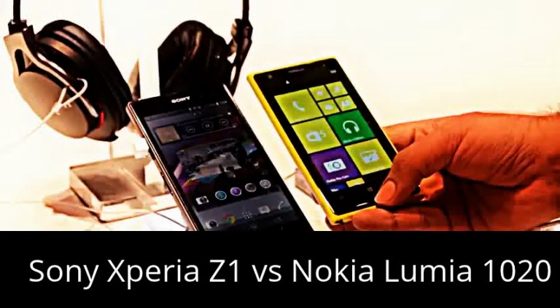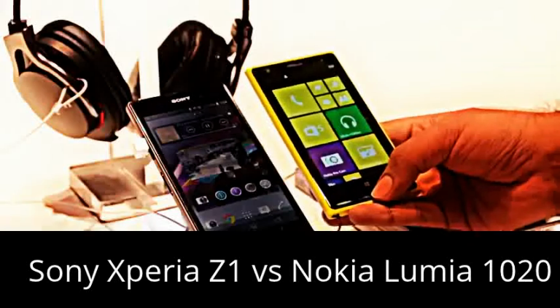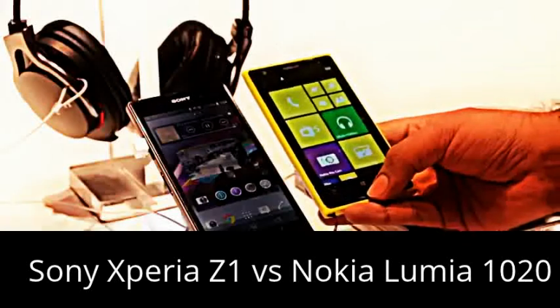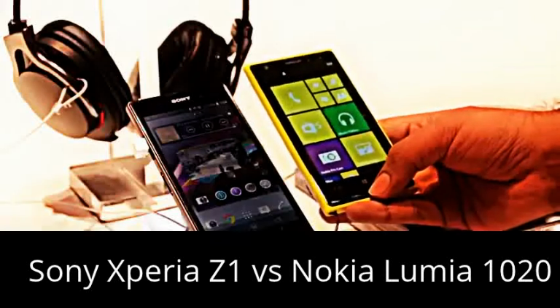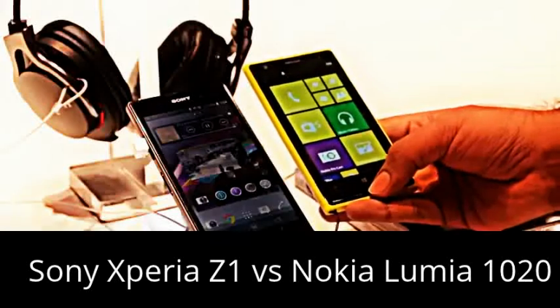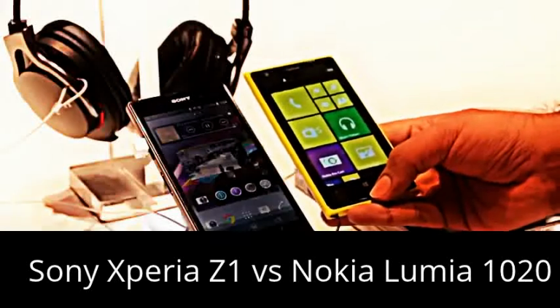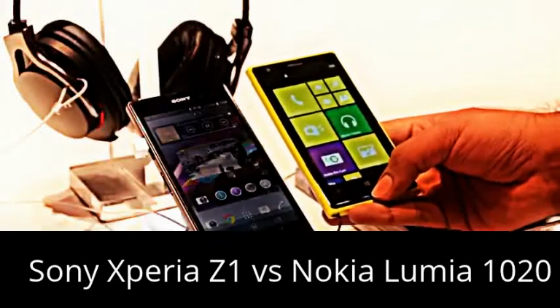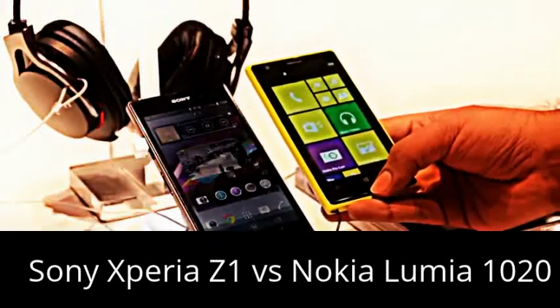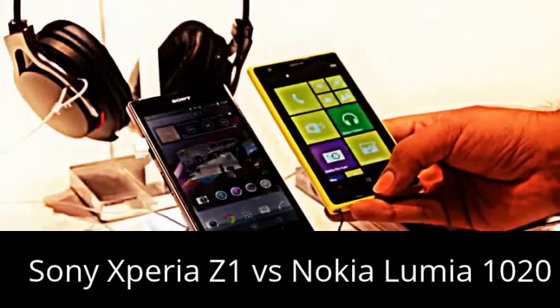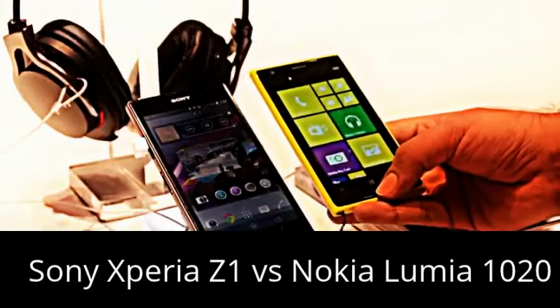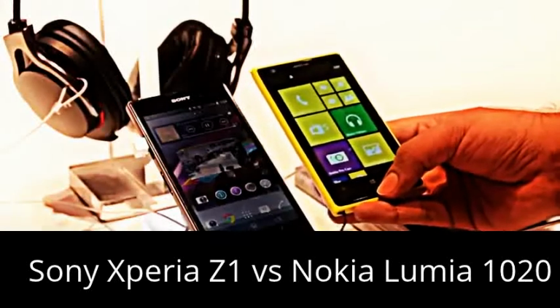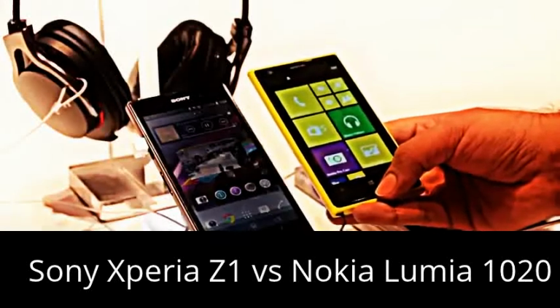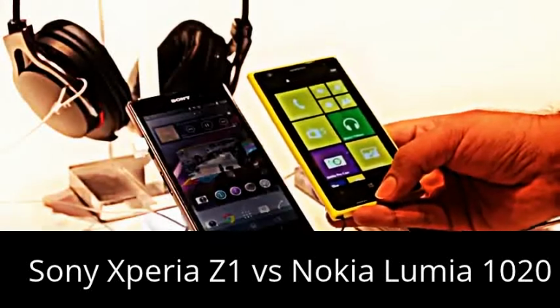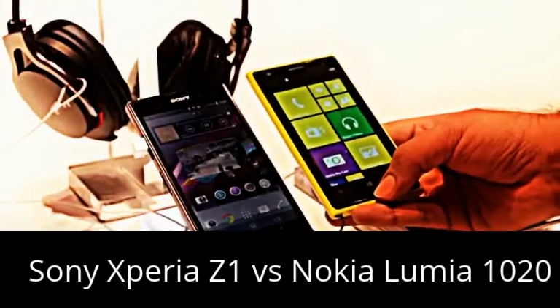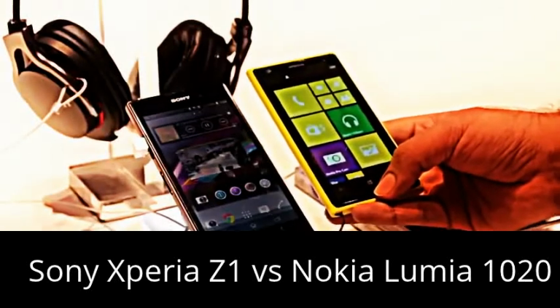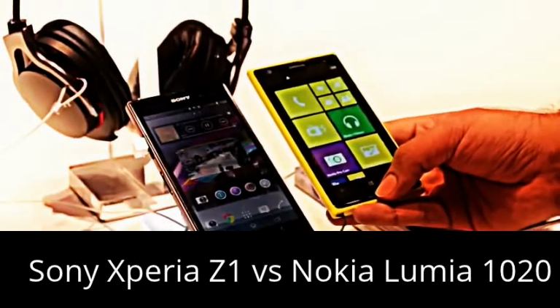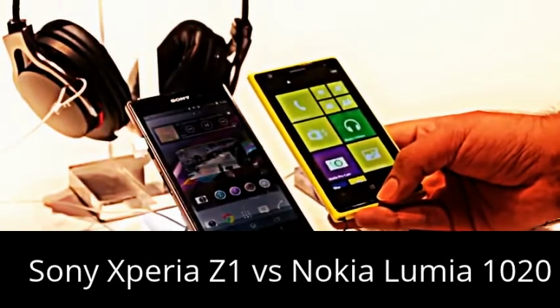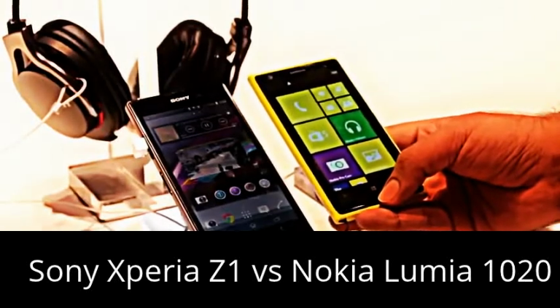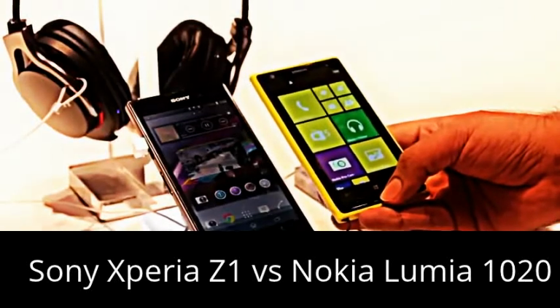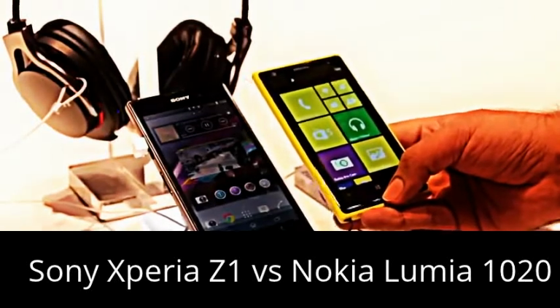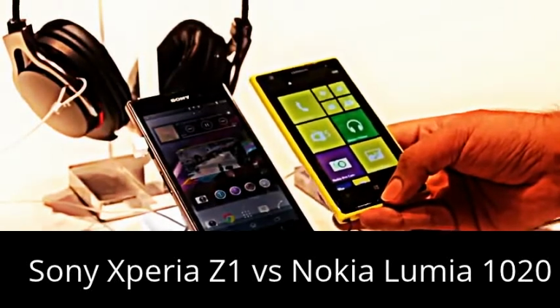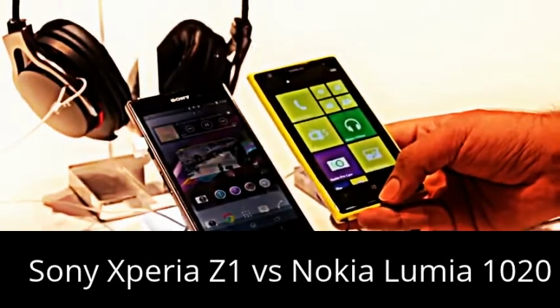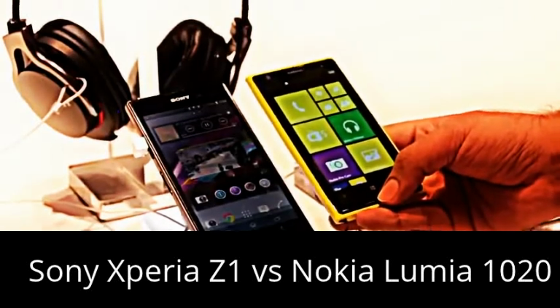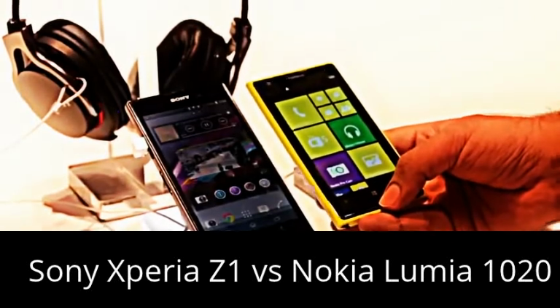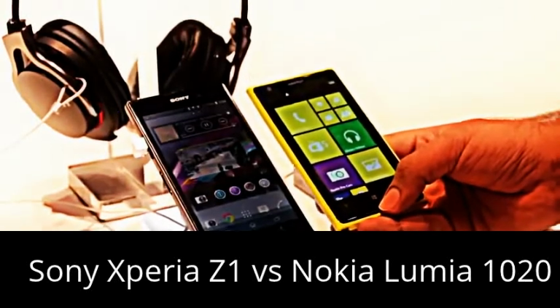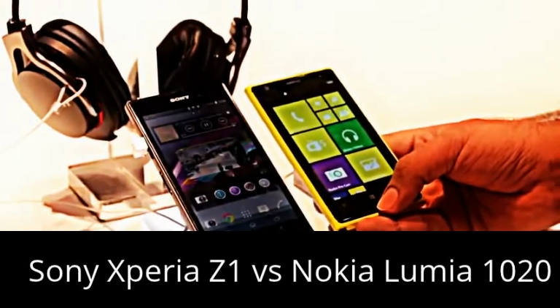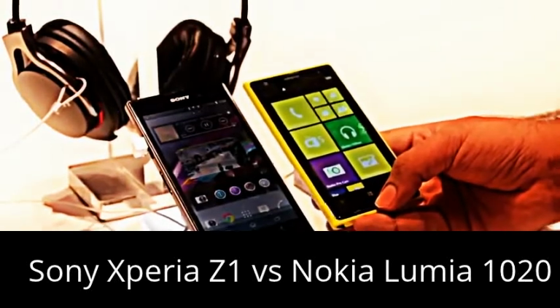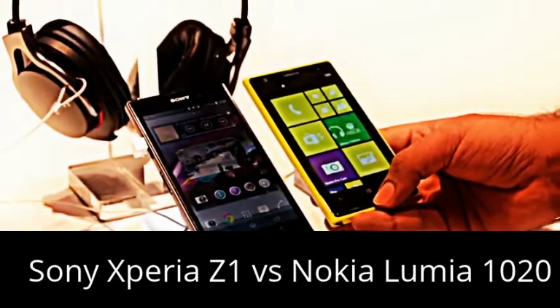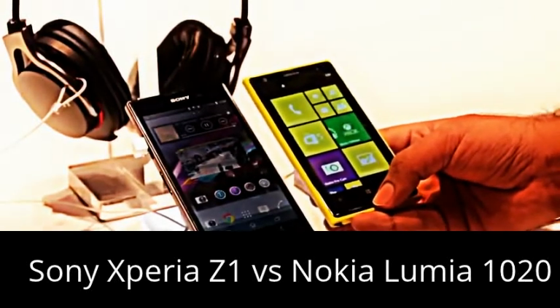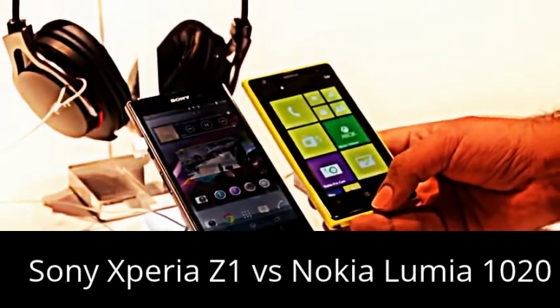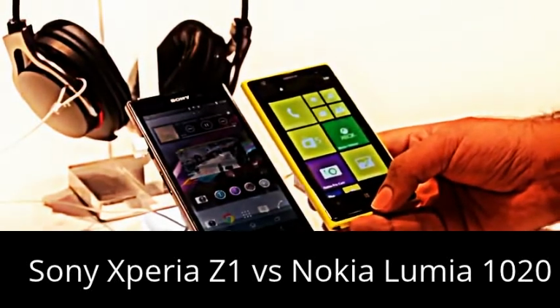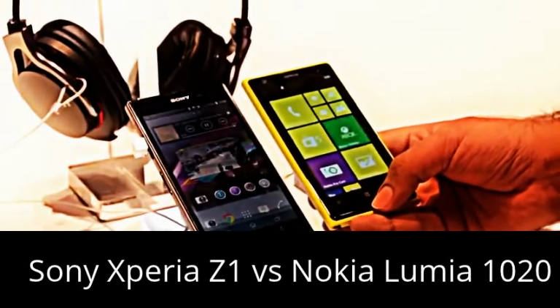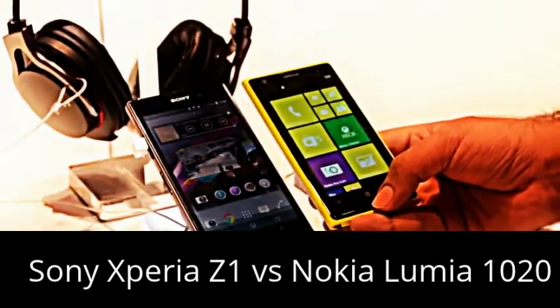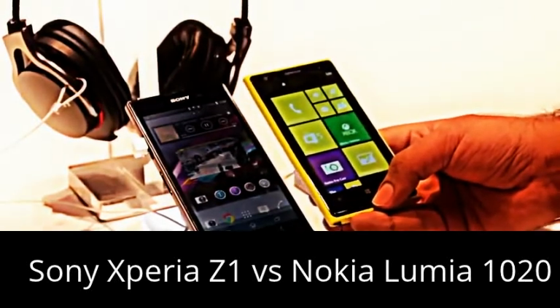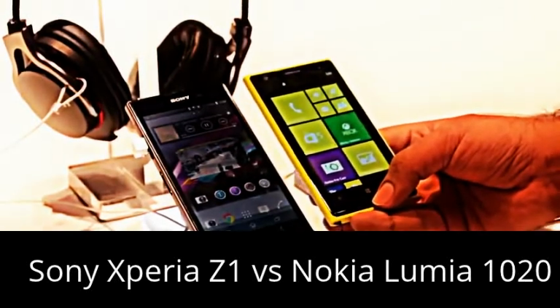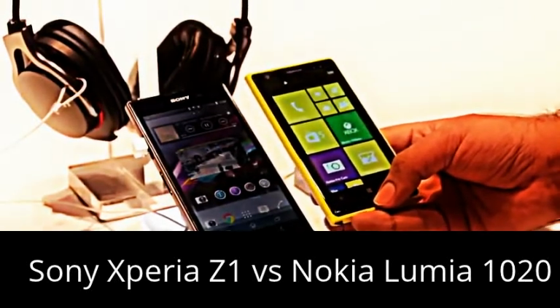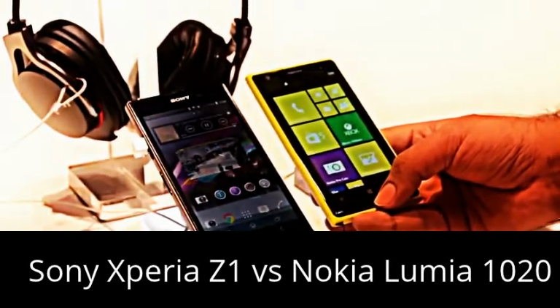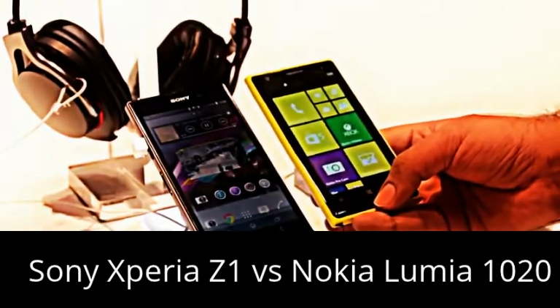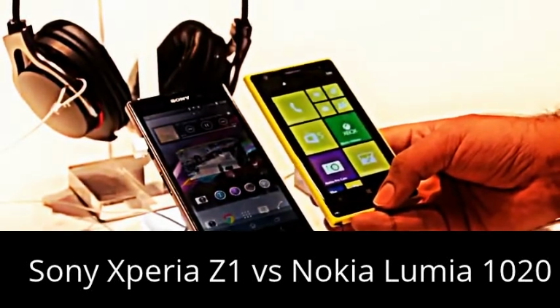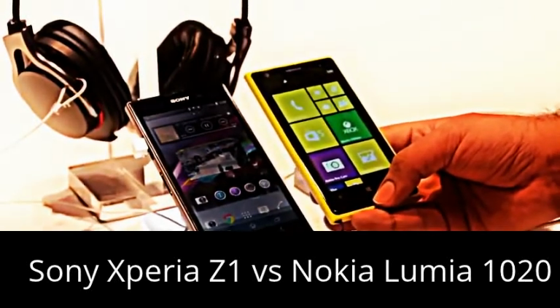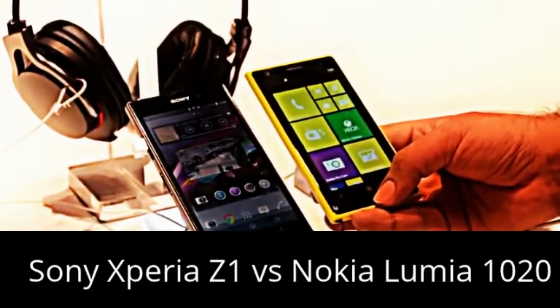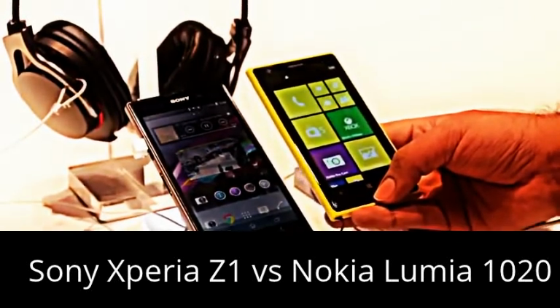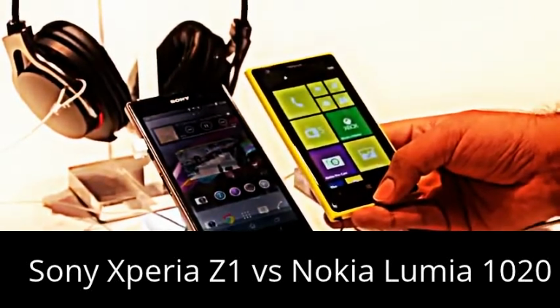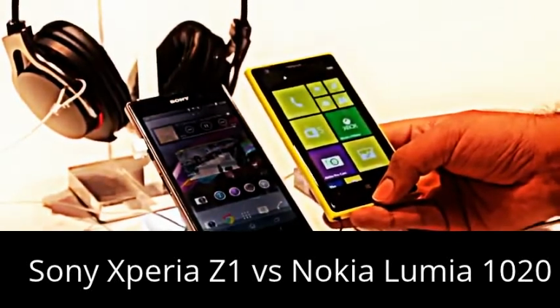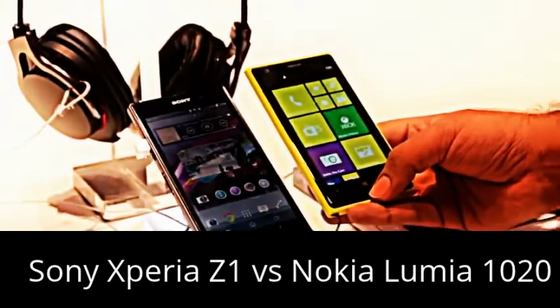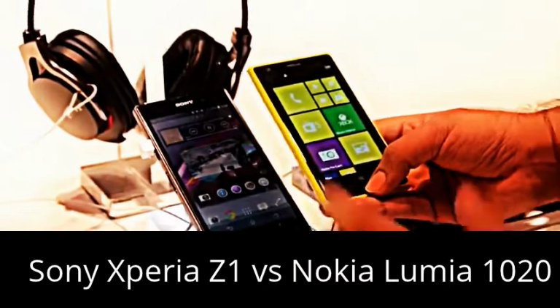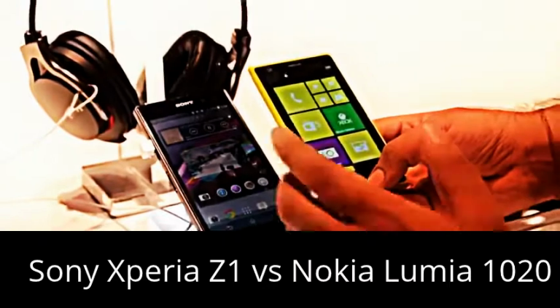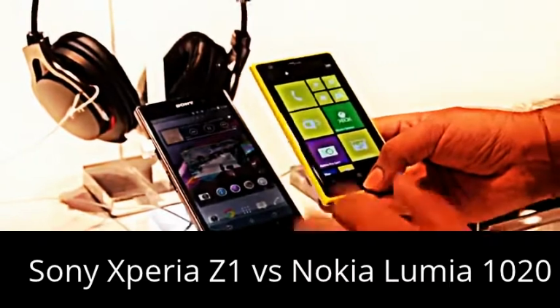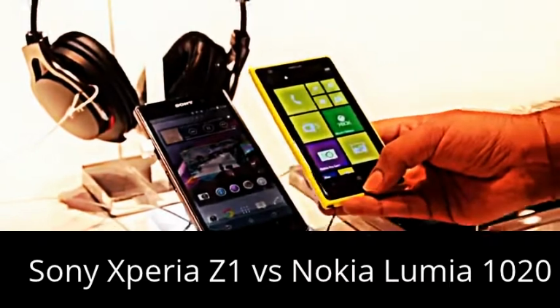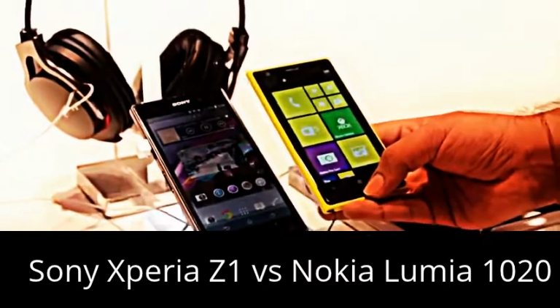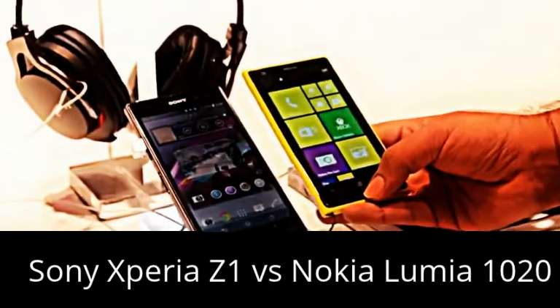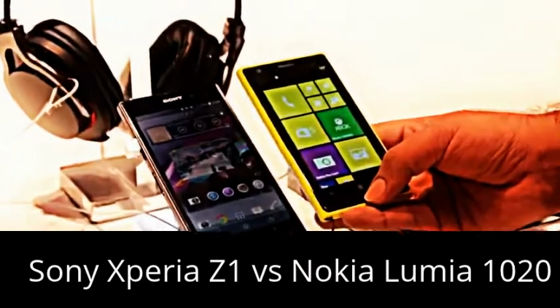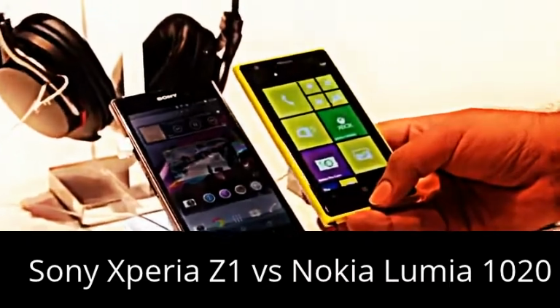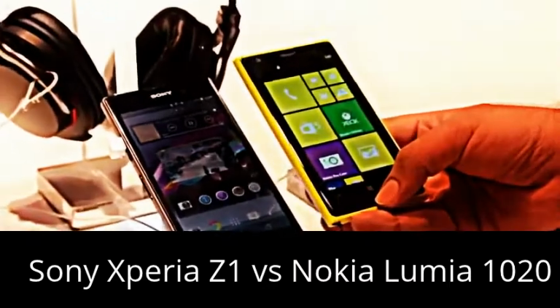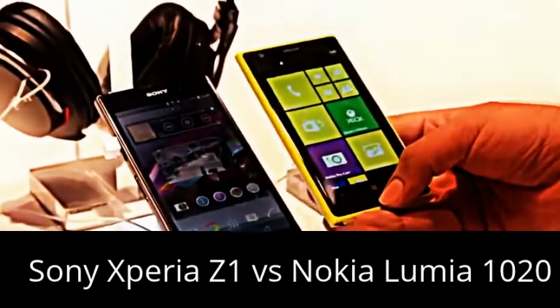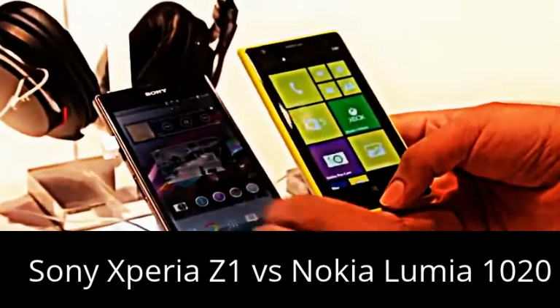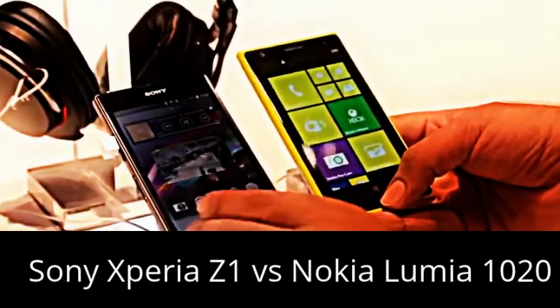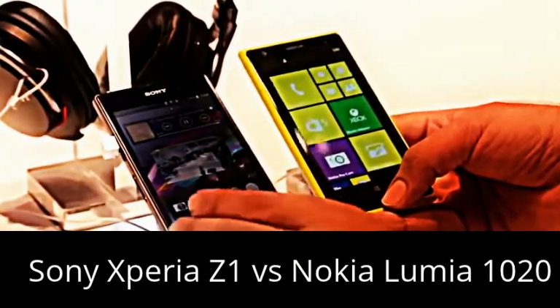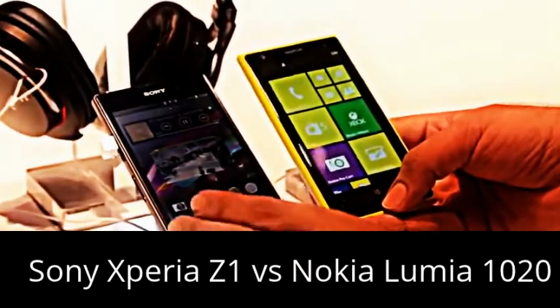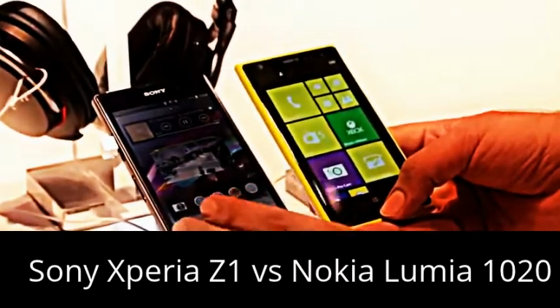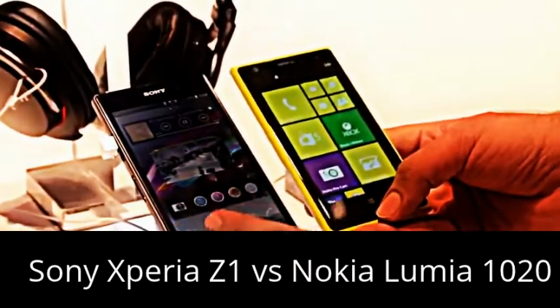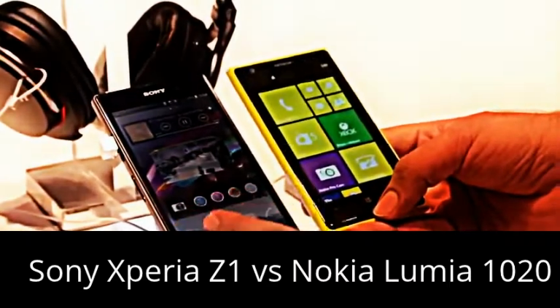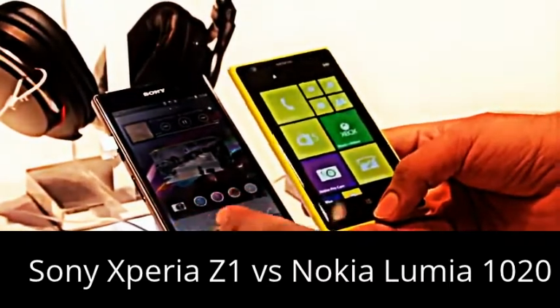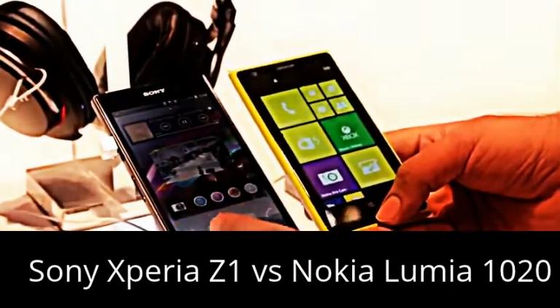Both are nice camera phones. The Sony Xperia Z1 is one of the best camera phones from Sony, with a 20.7 megapixel camera.